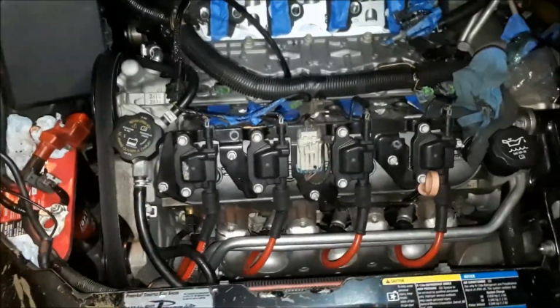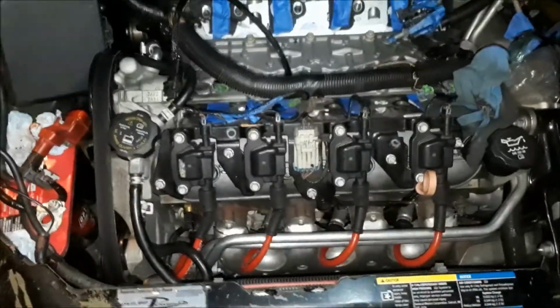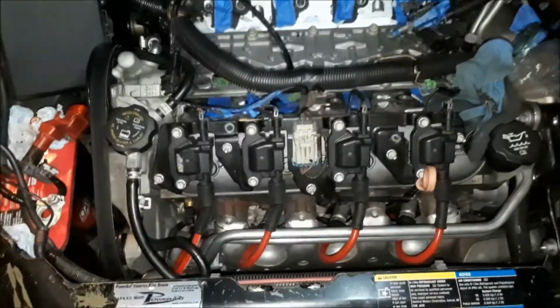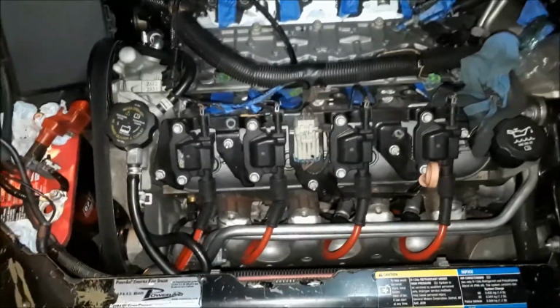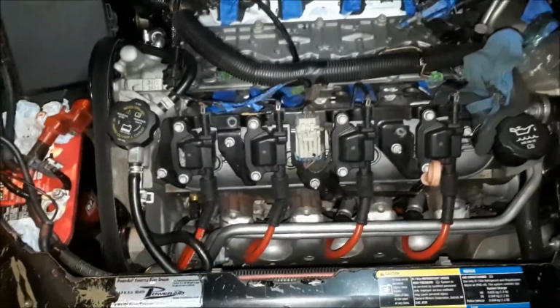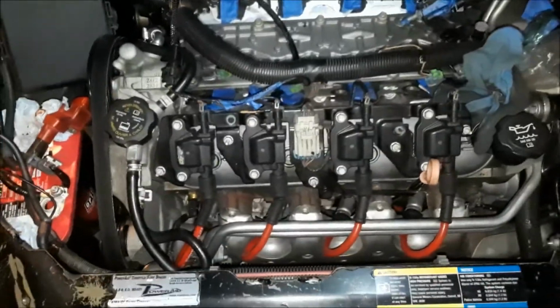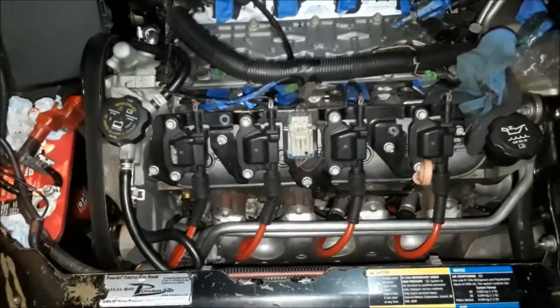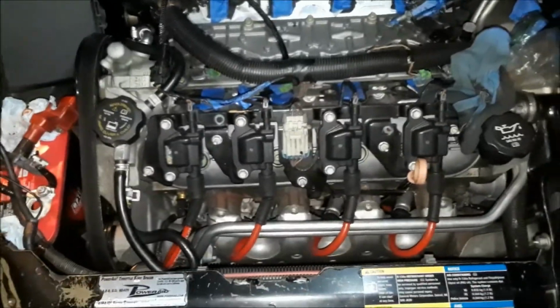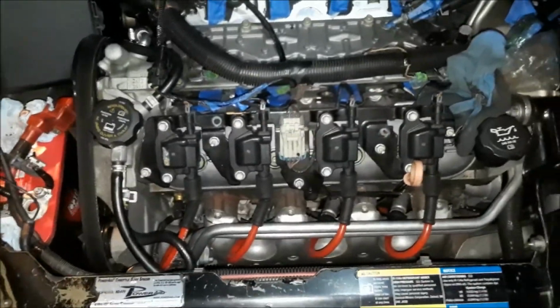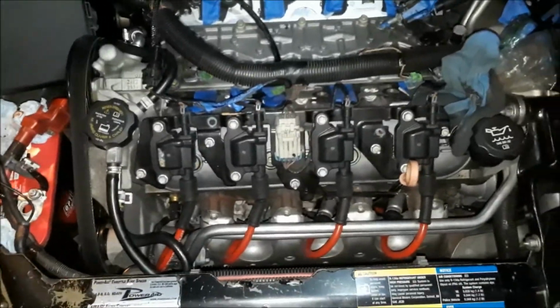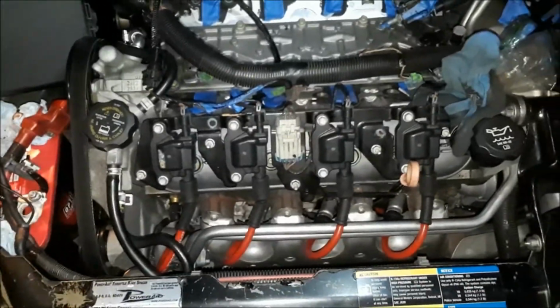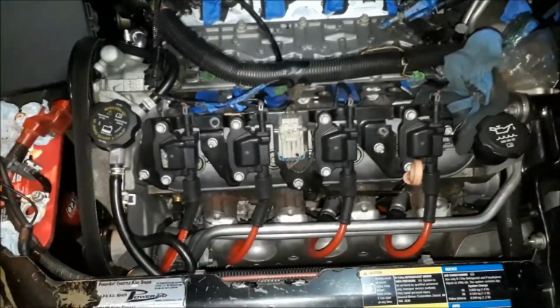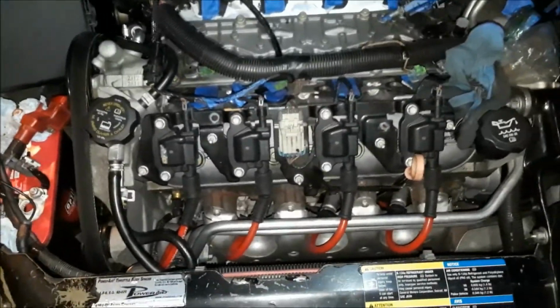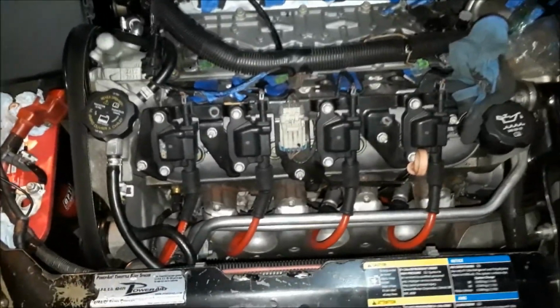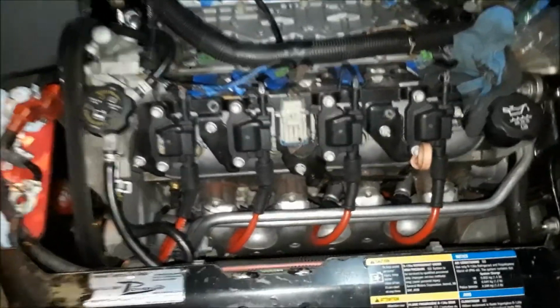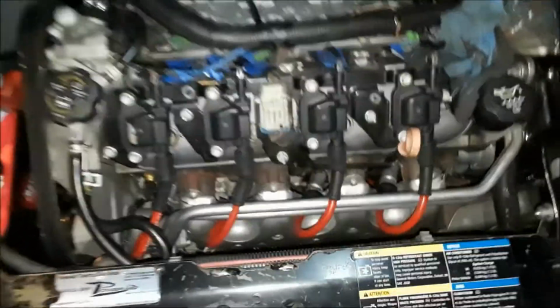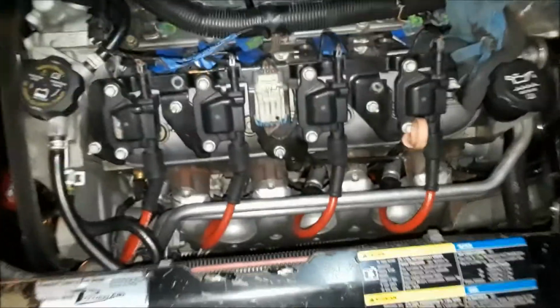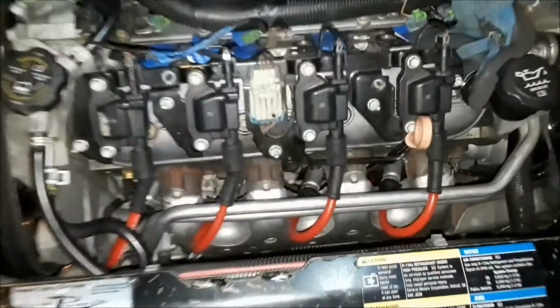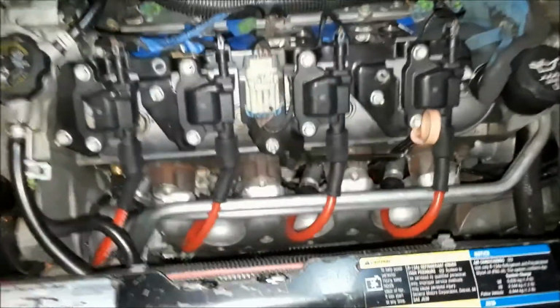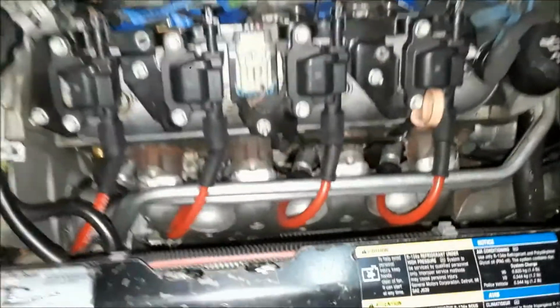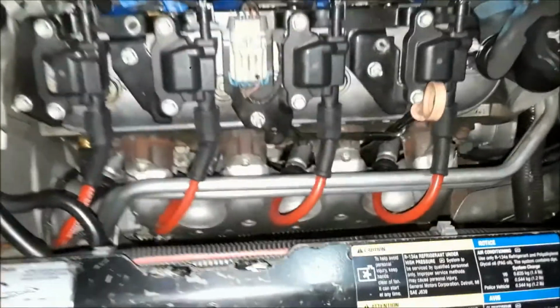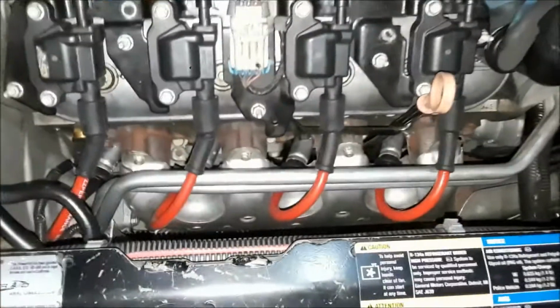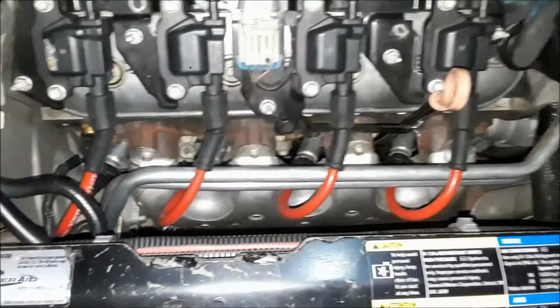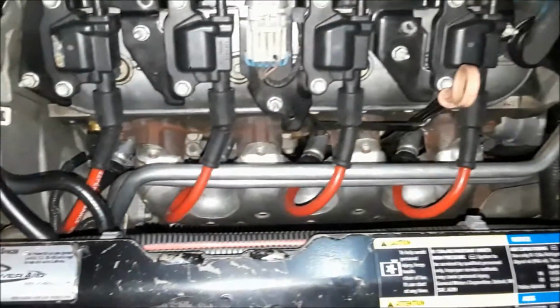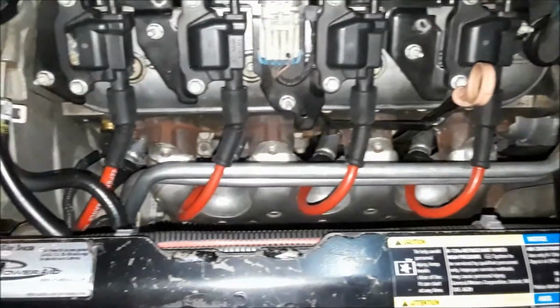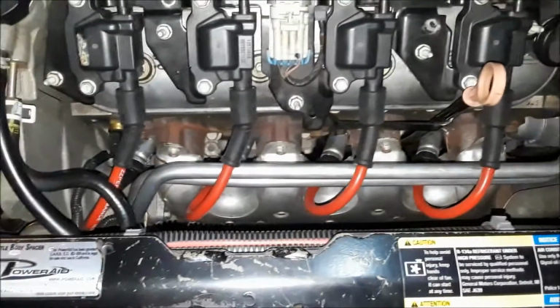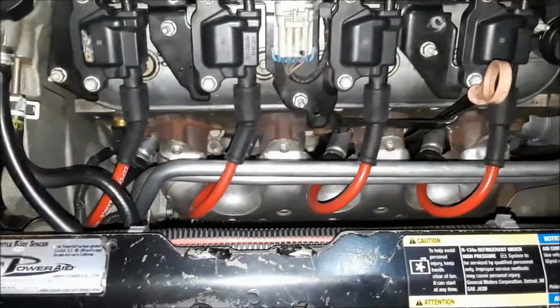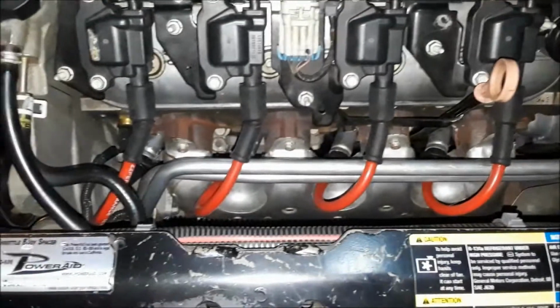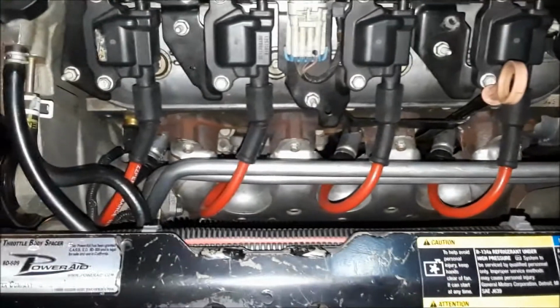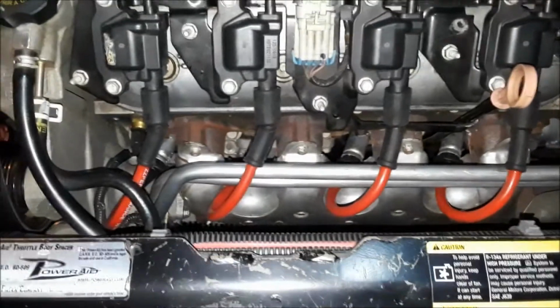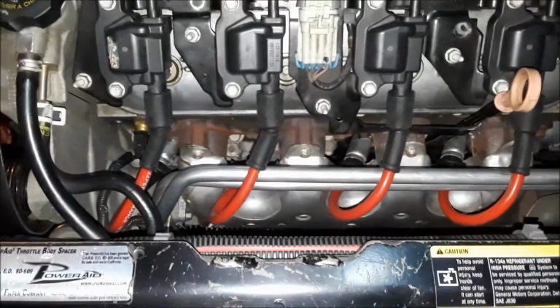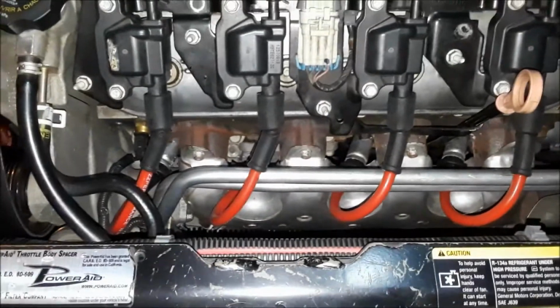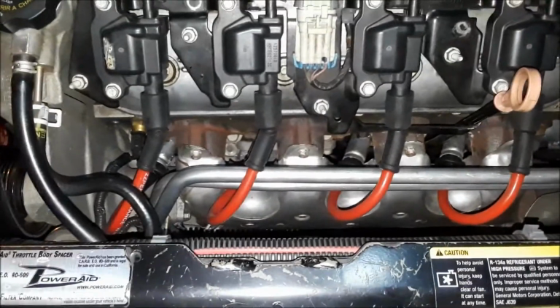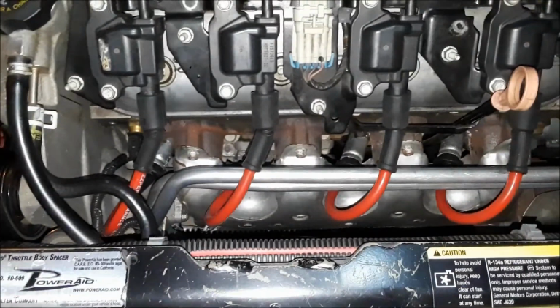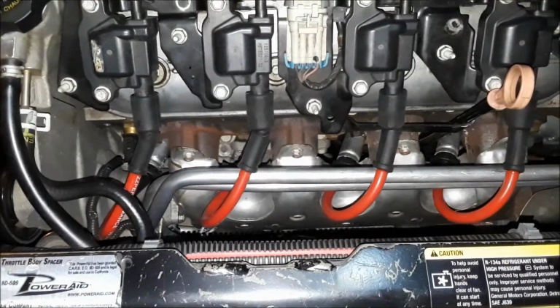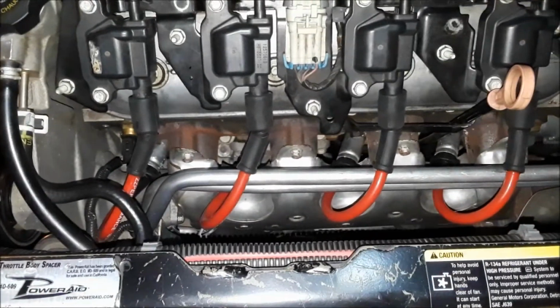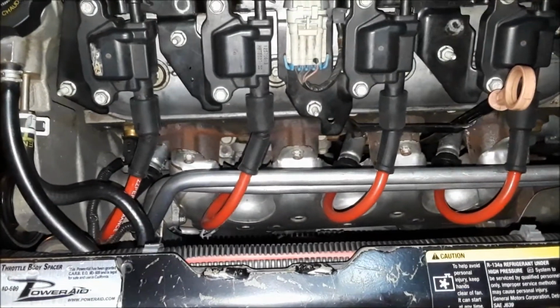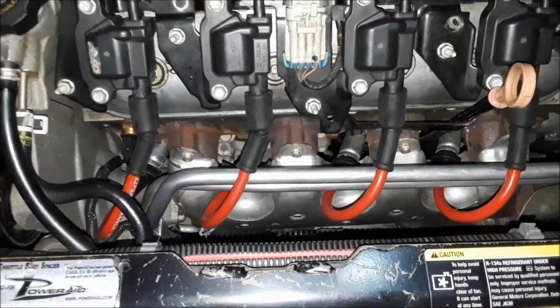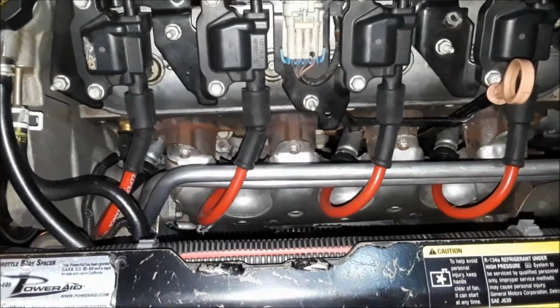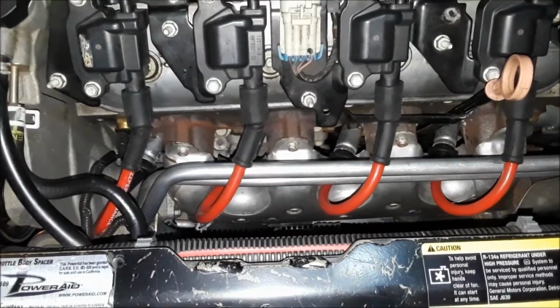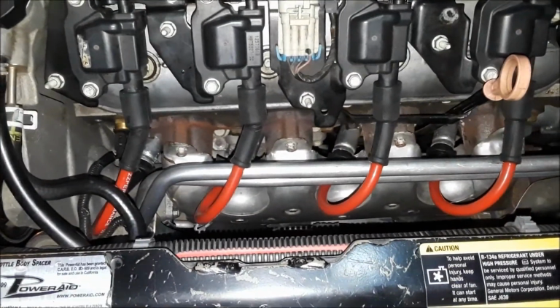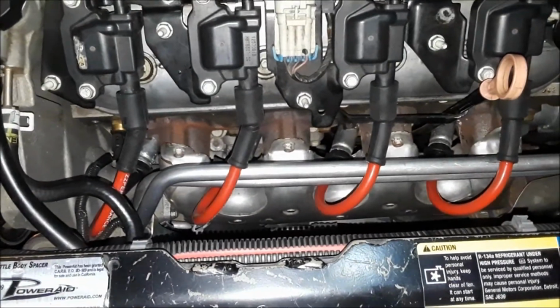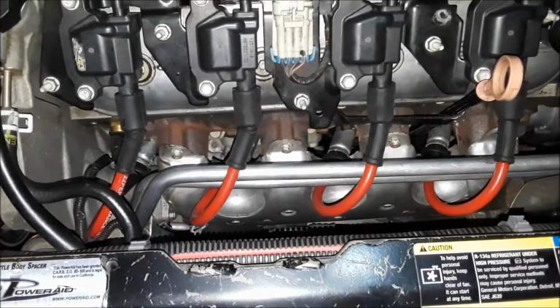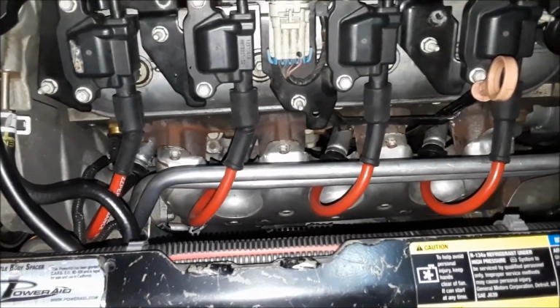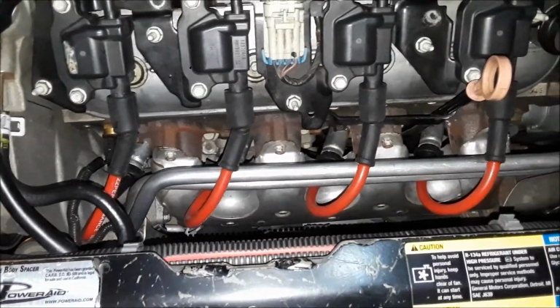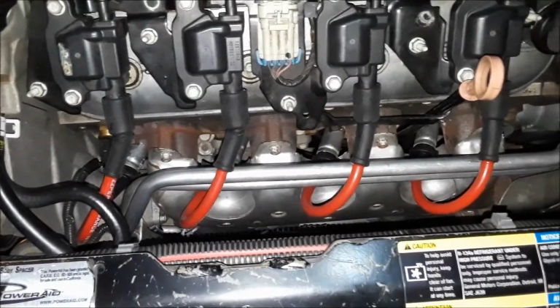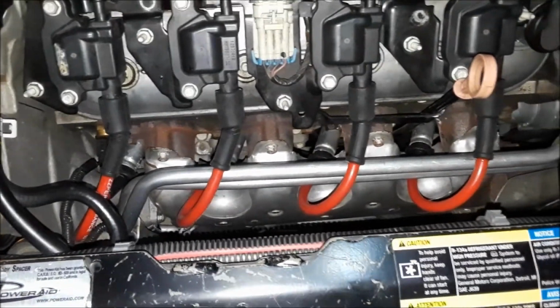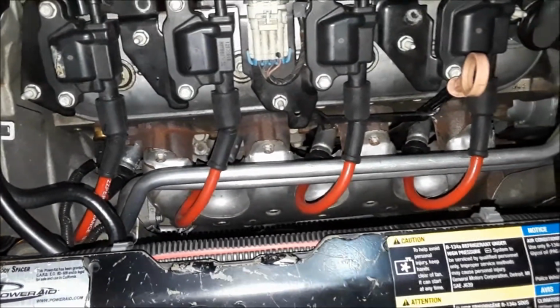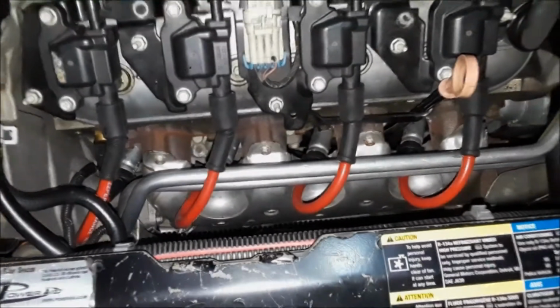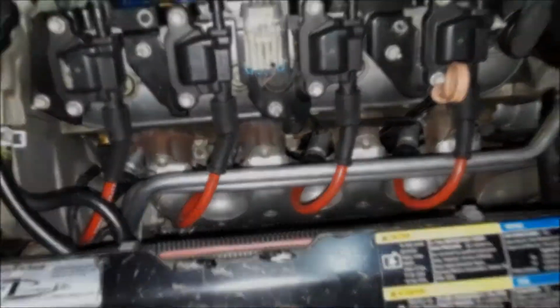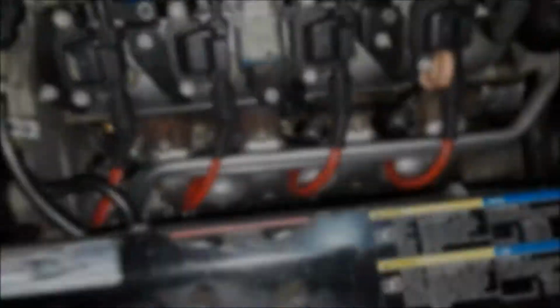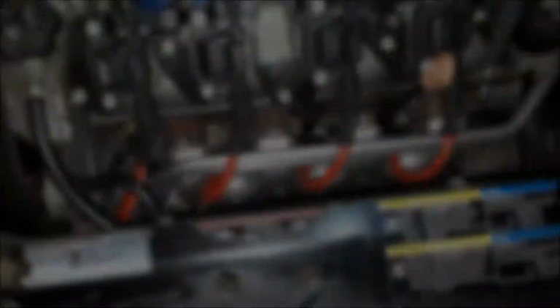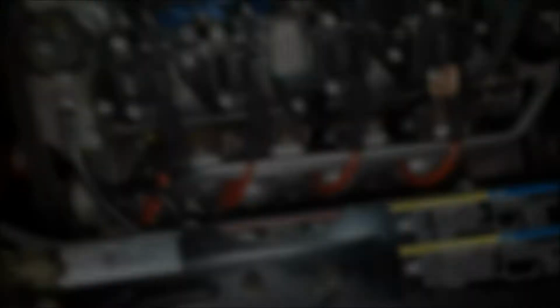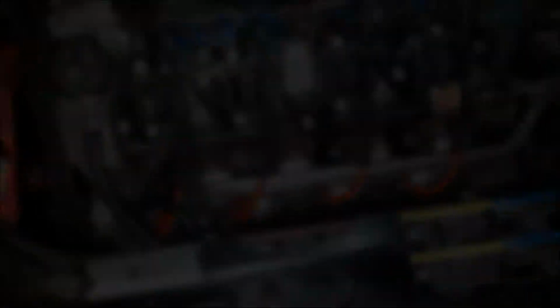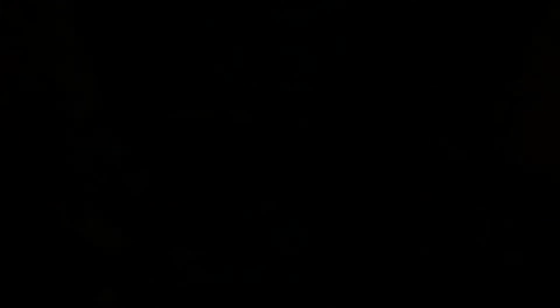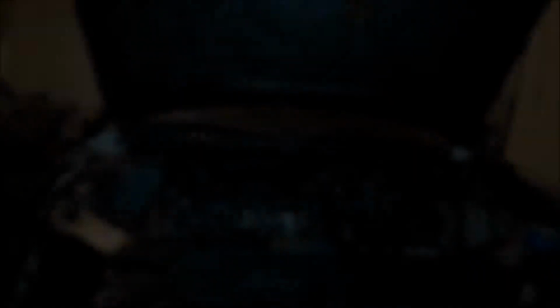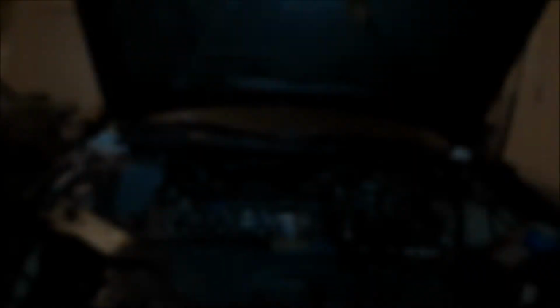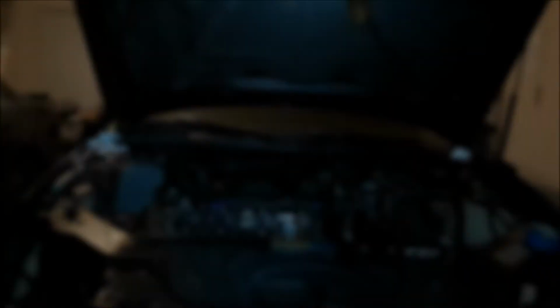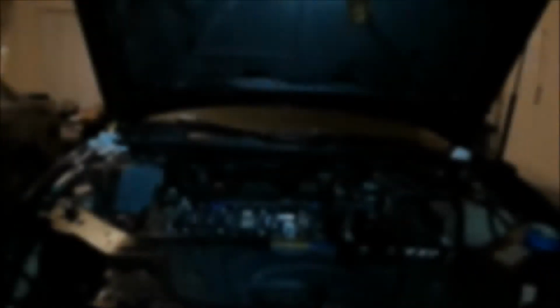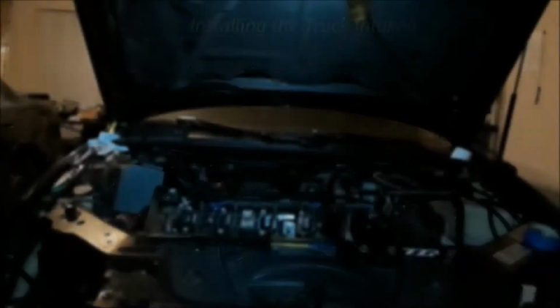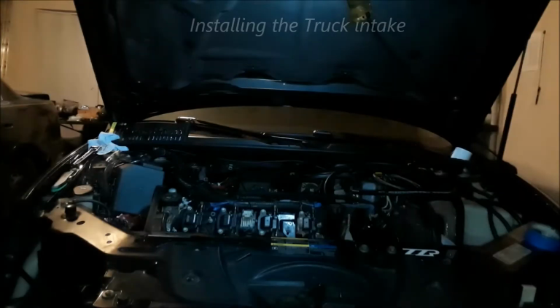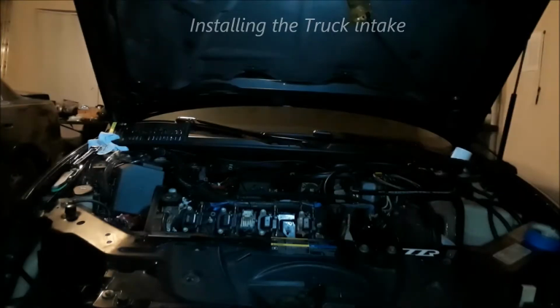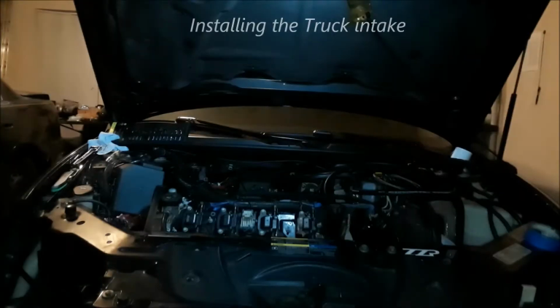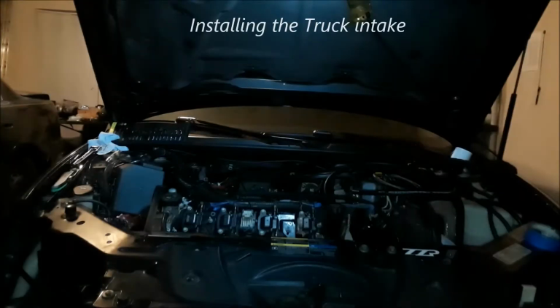NGK spark plugs are in, along with the new ZZP 10.5 wires. And they look great.